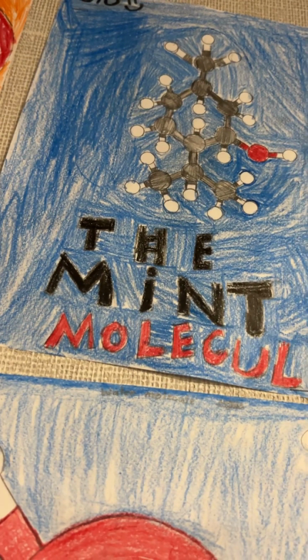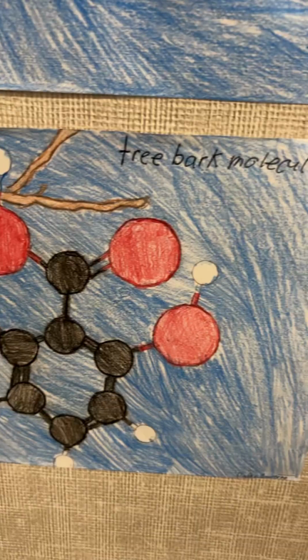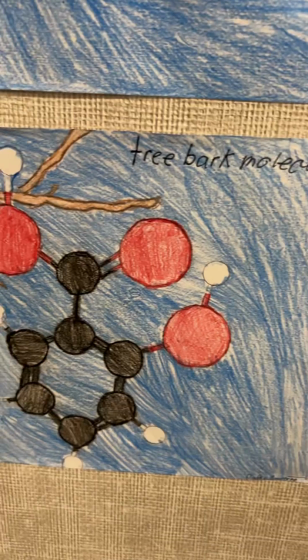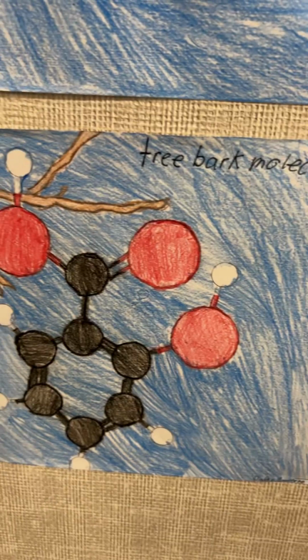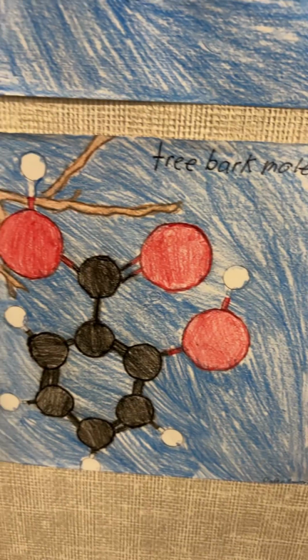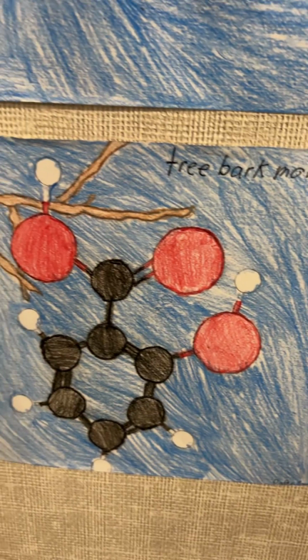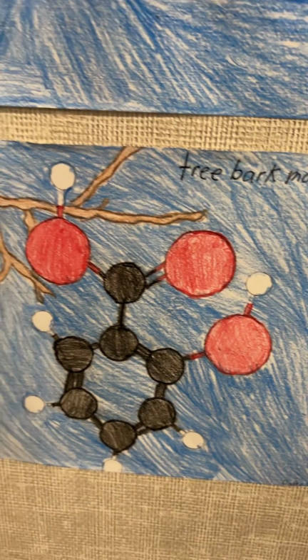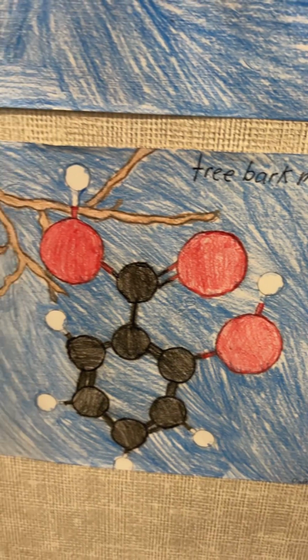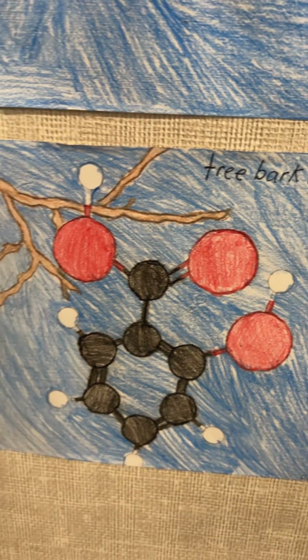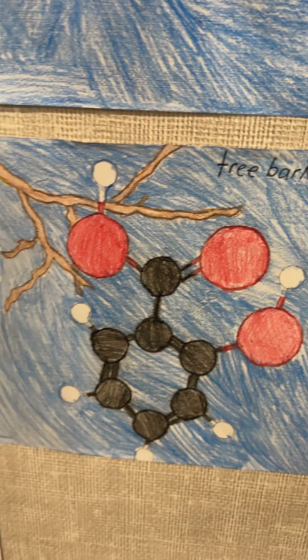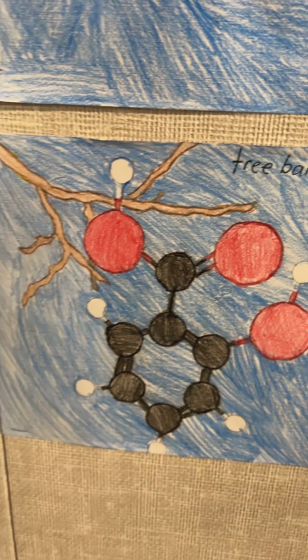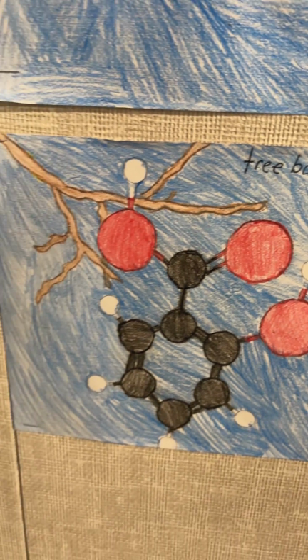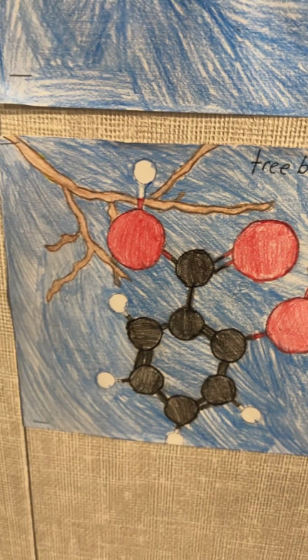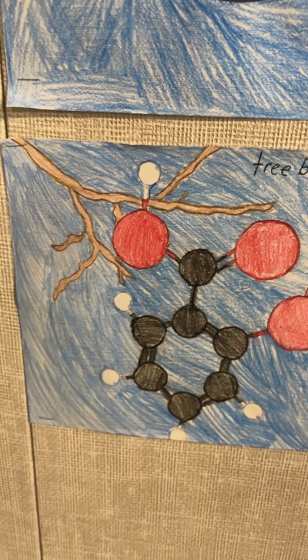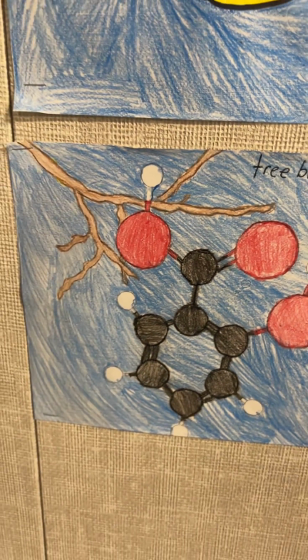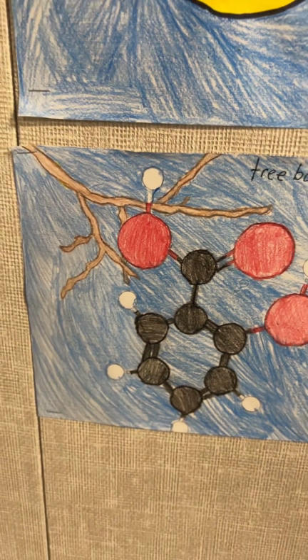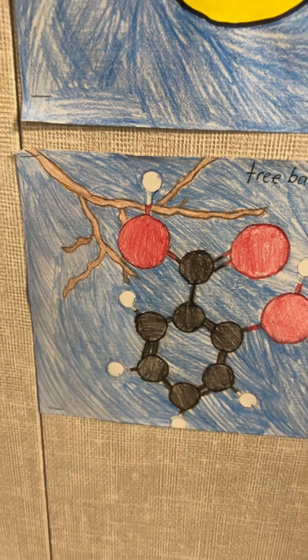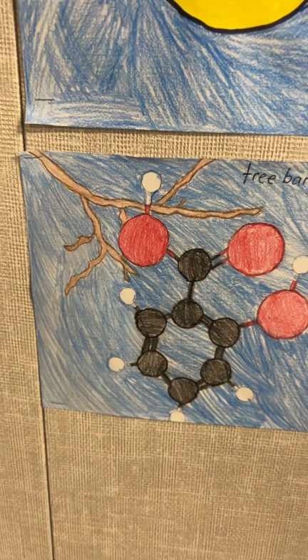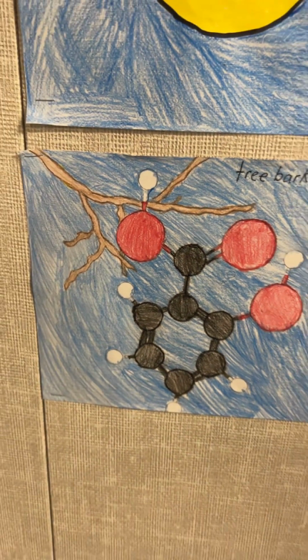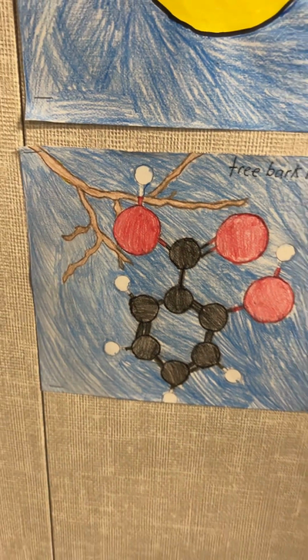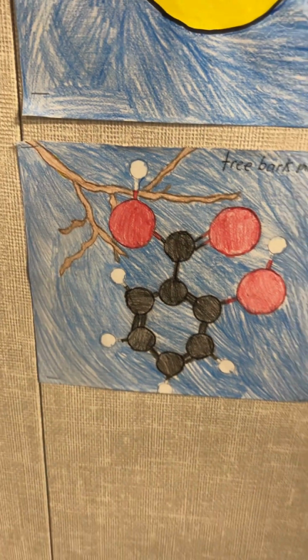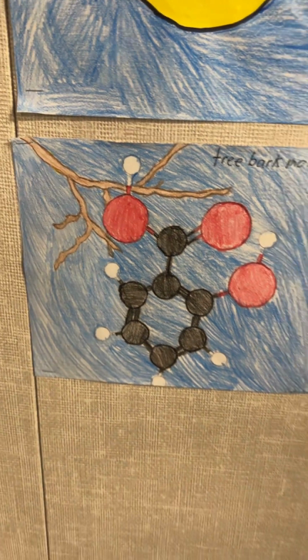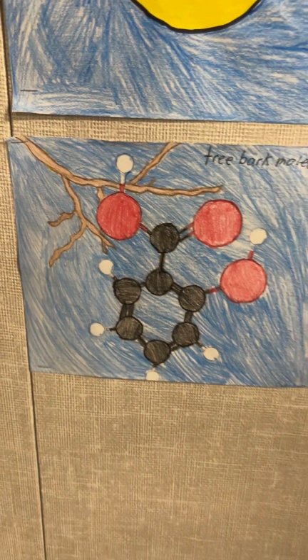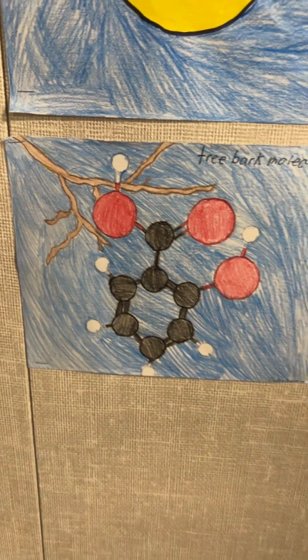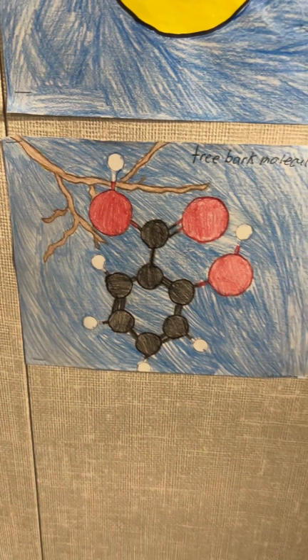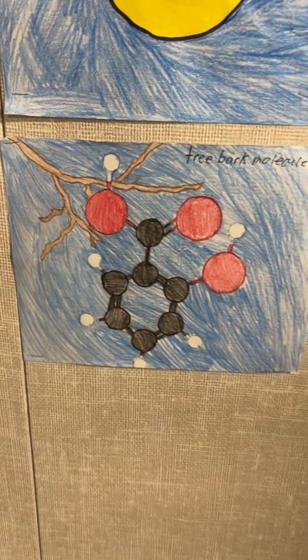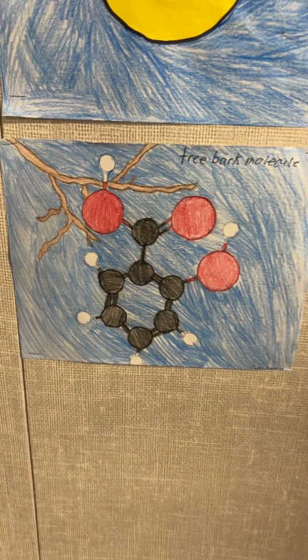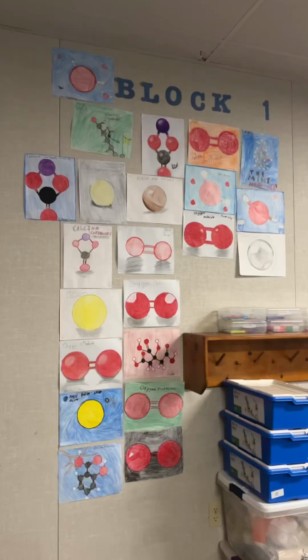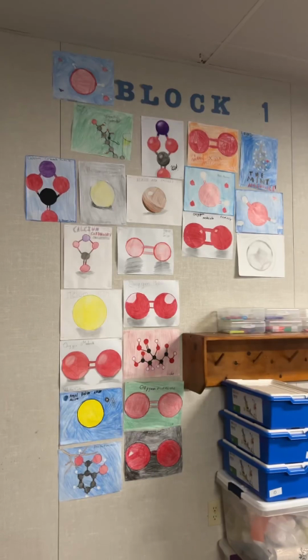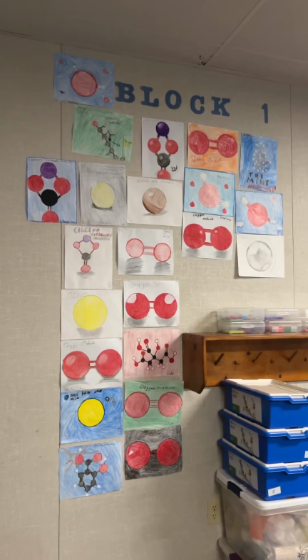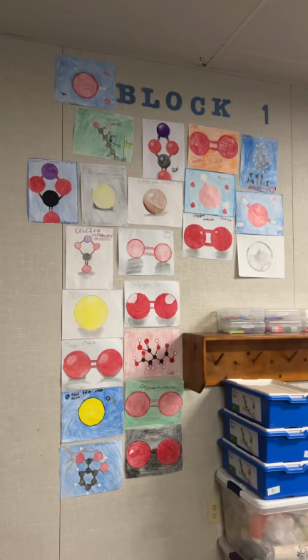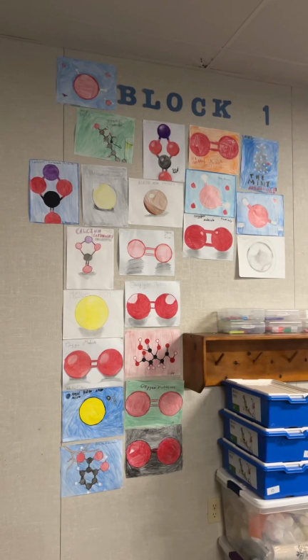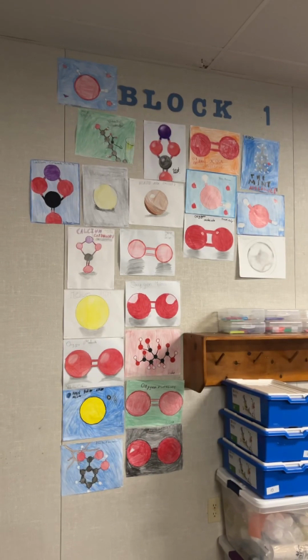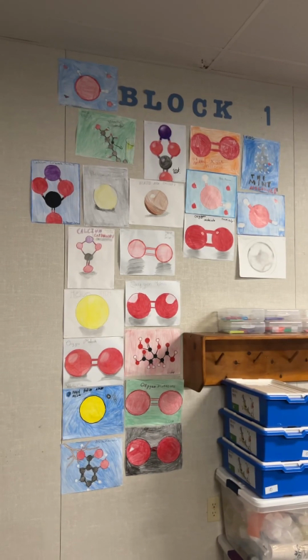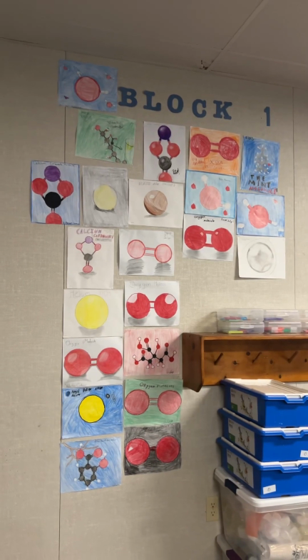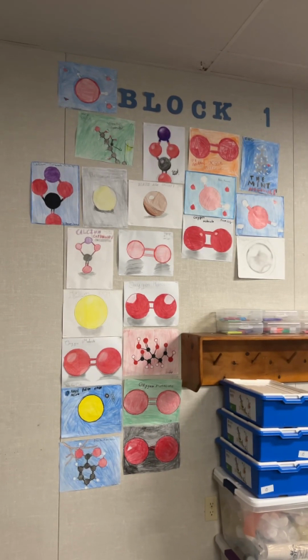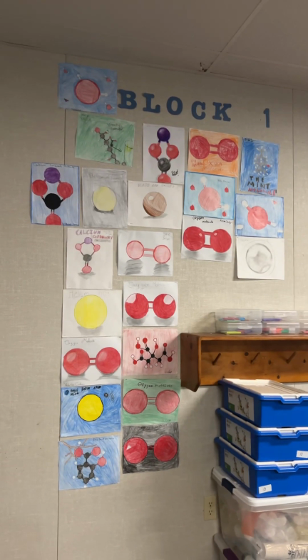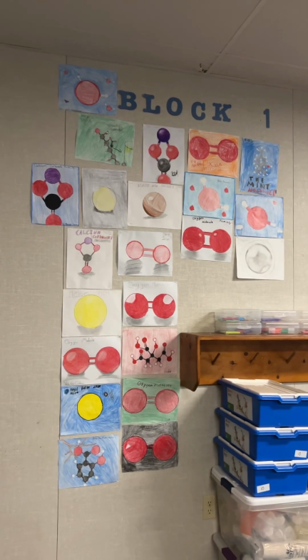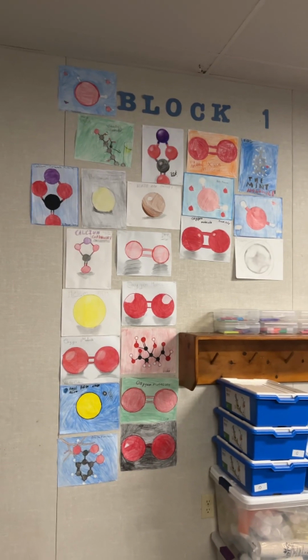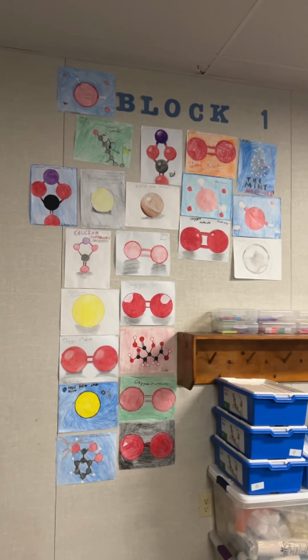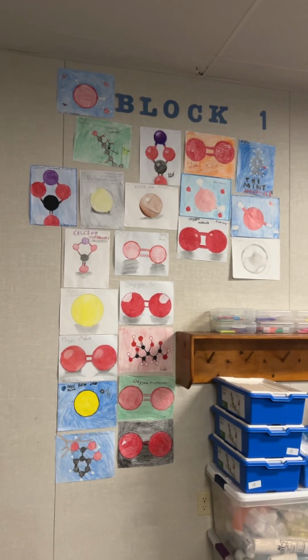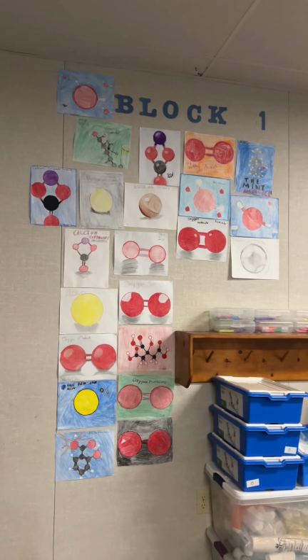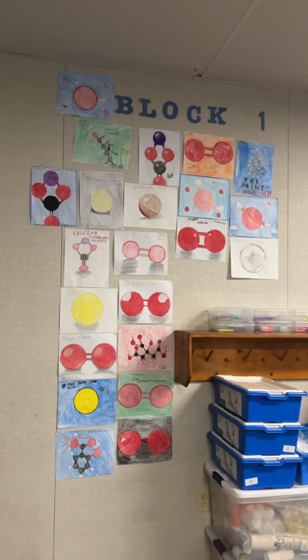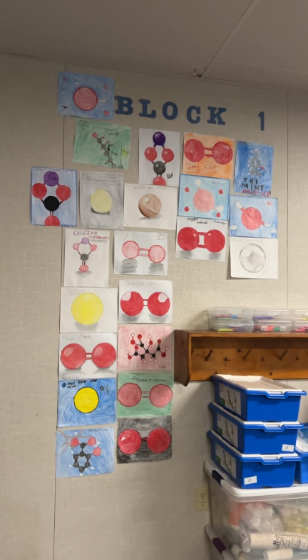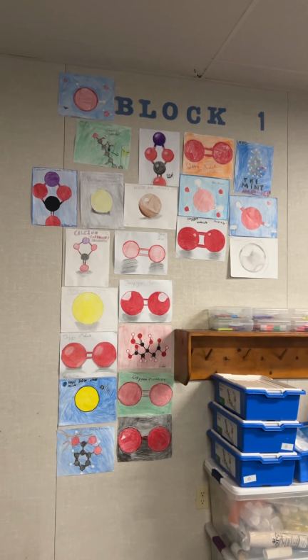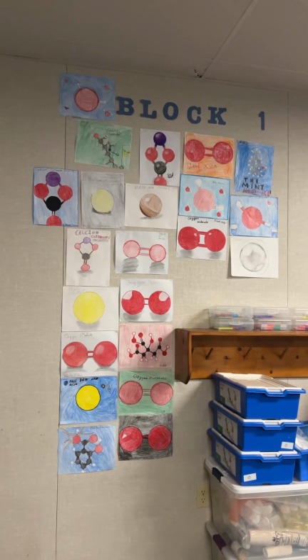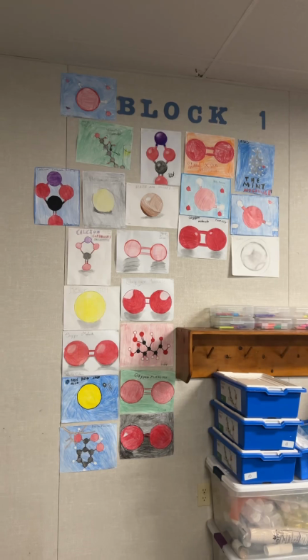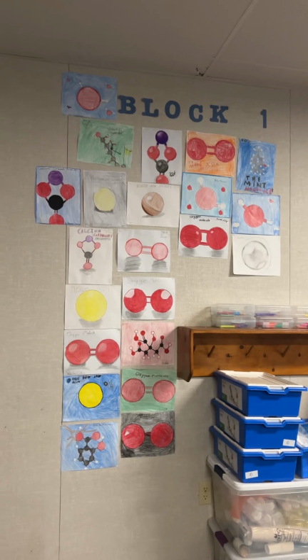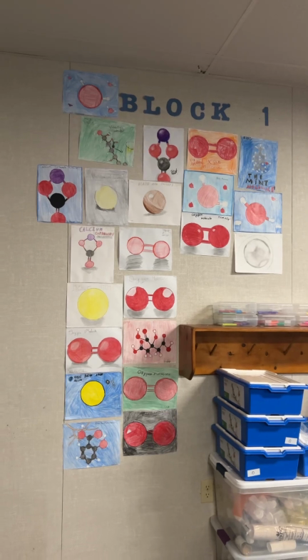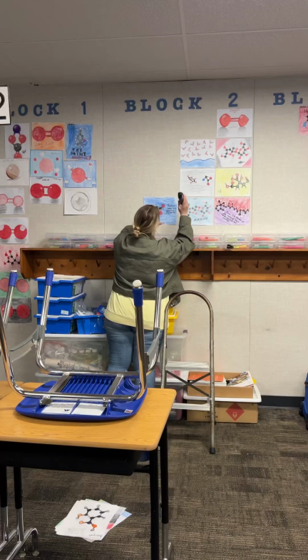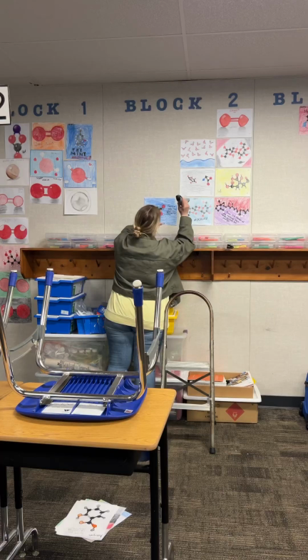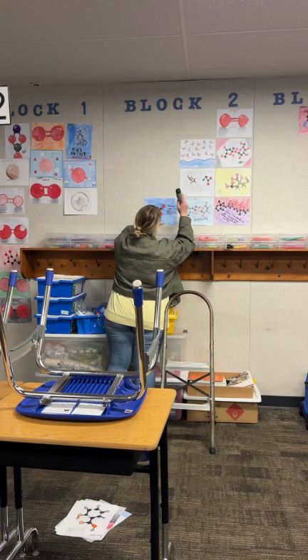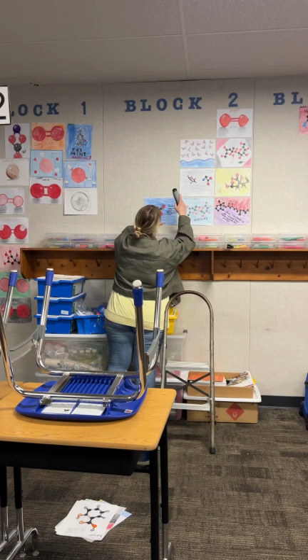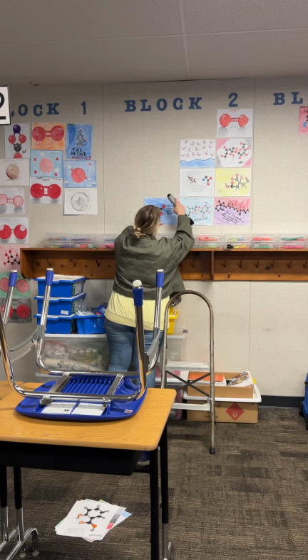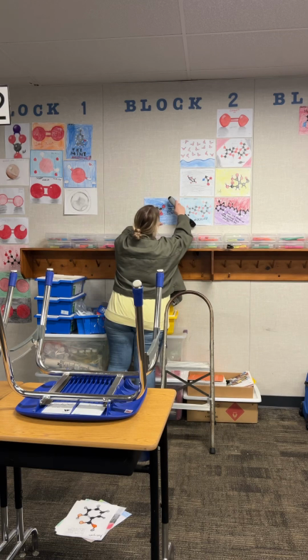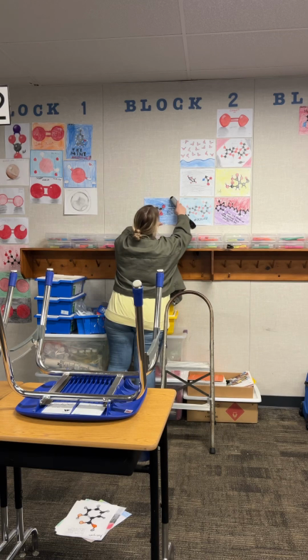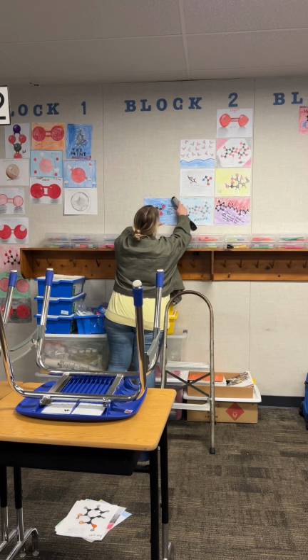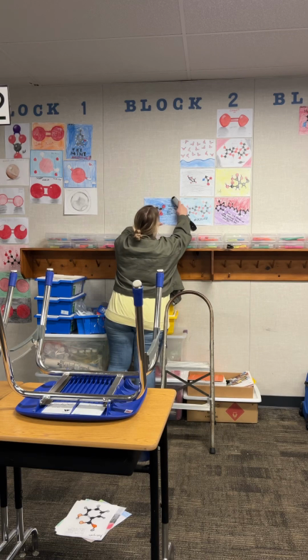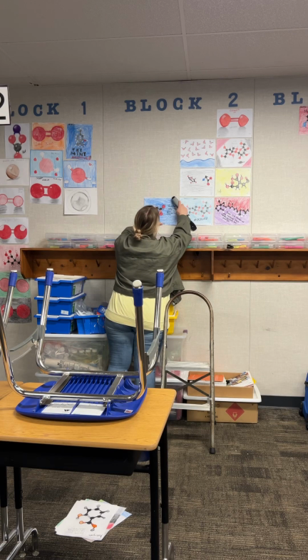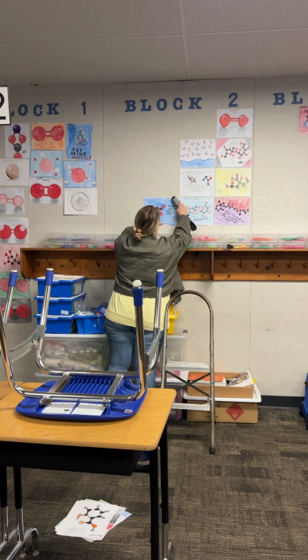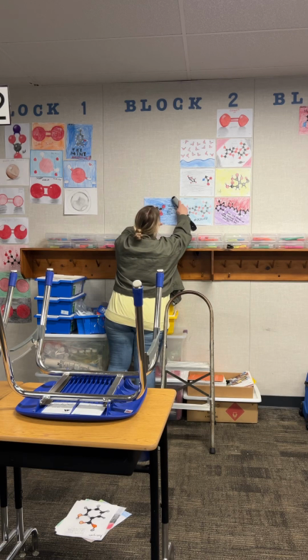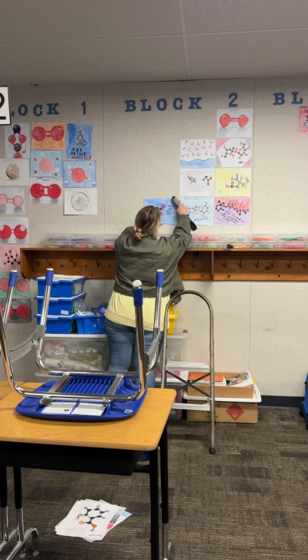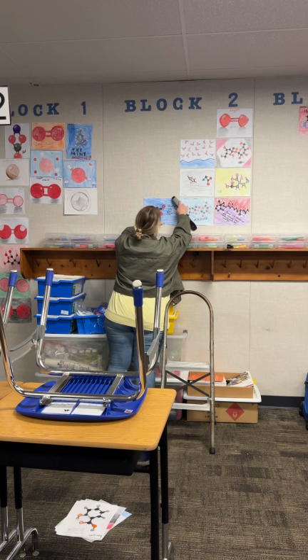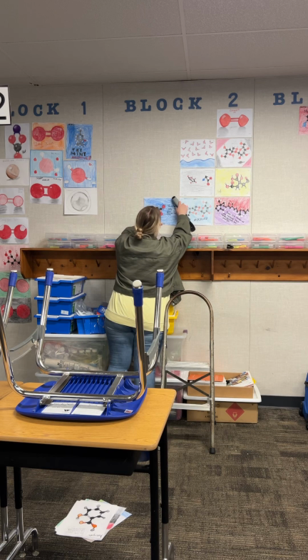I'm always in awe at what amazing artists these kids are, because I'm still over here doing stick figures.